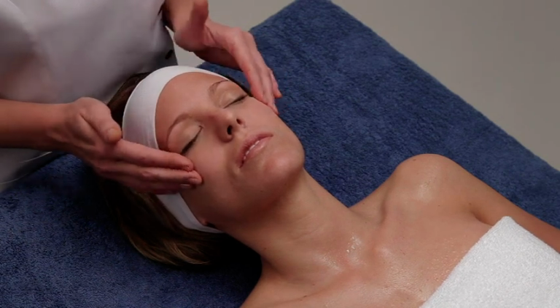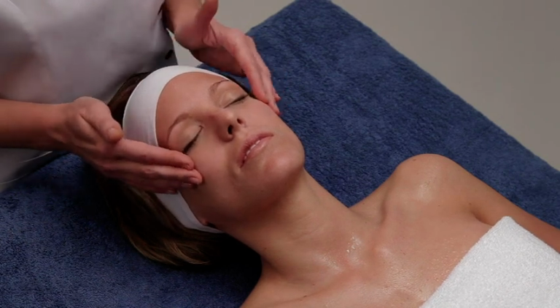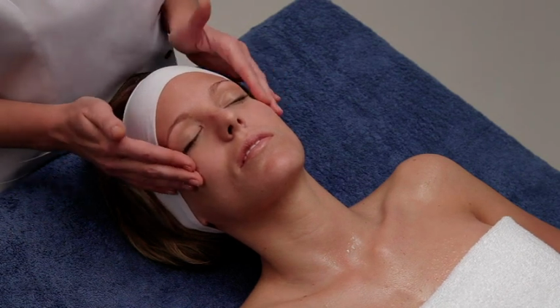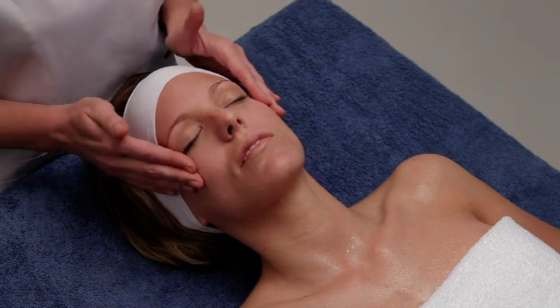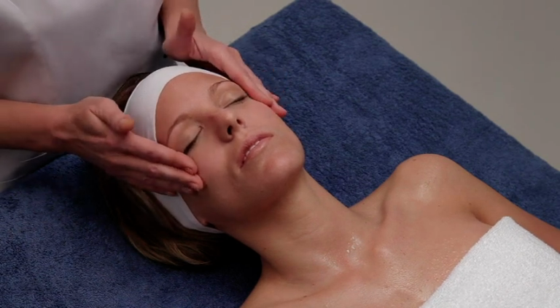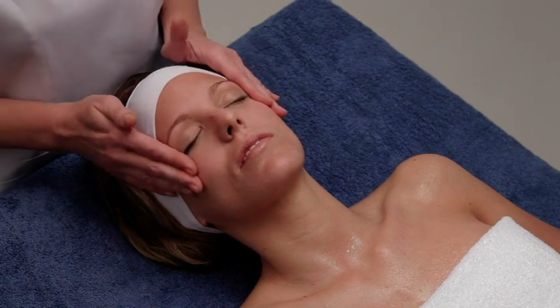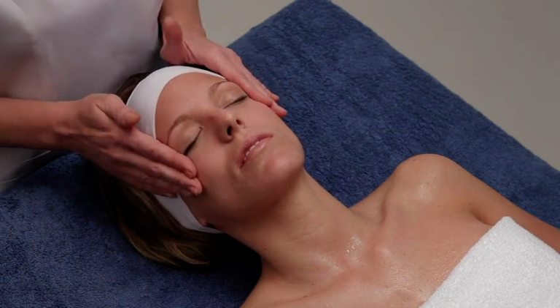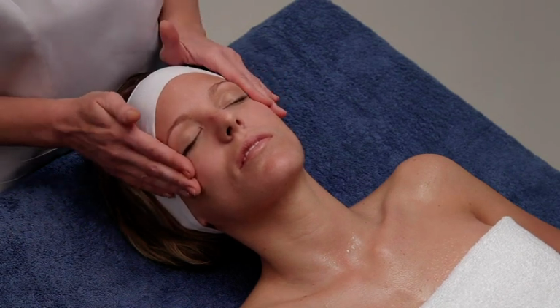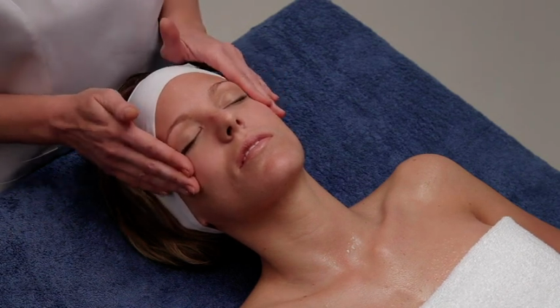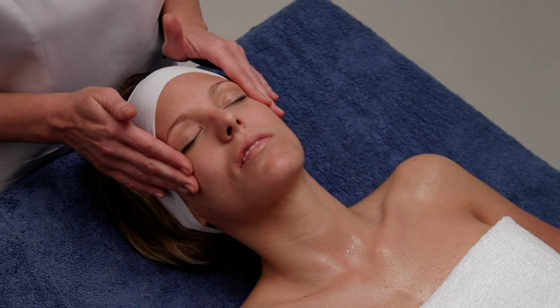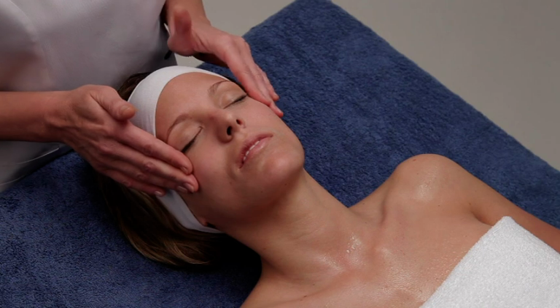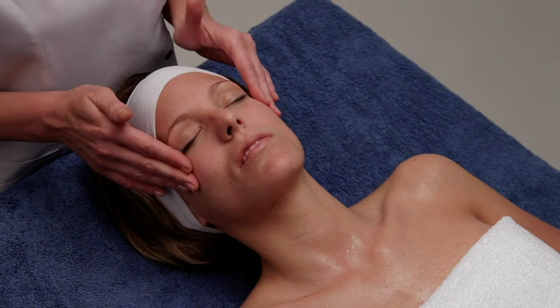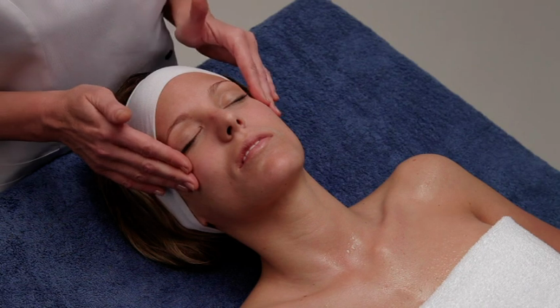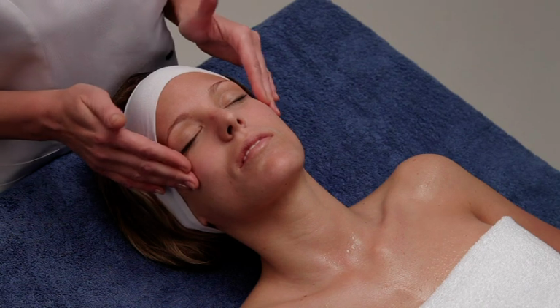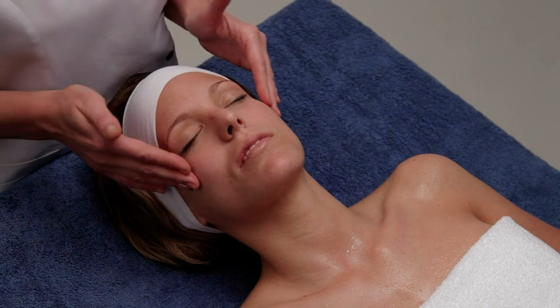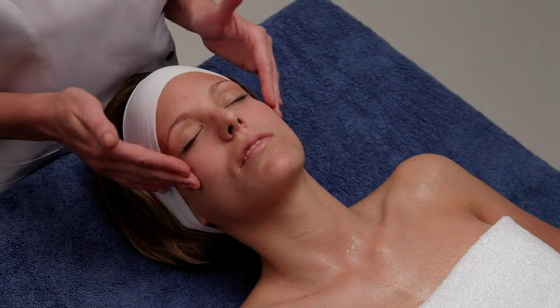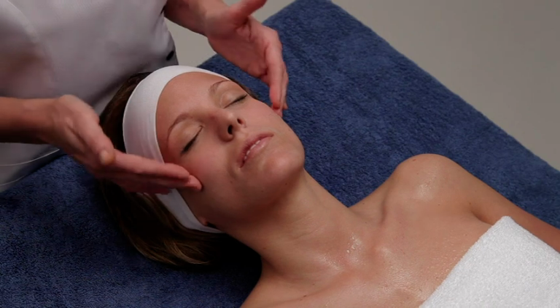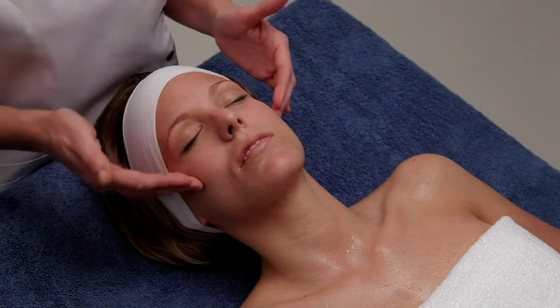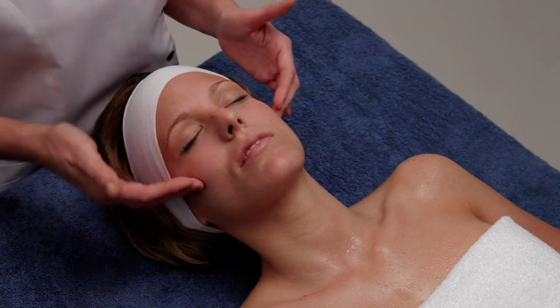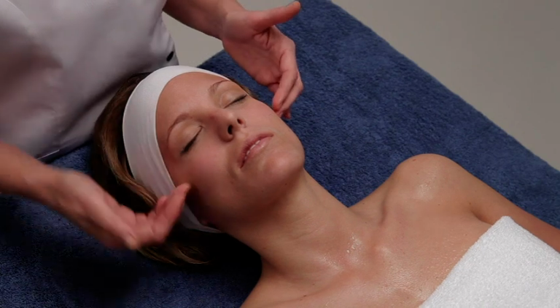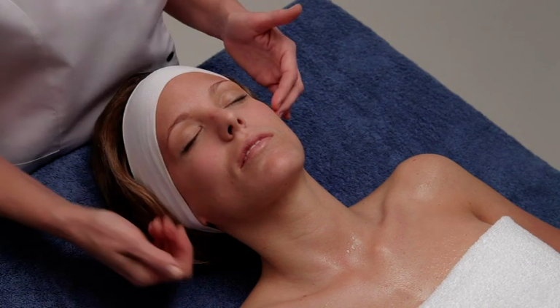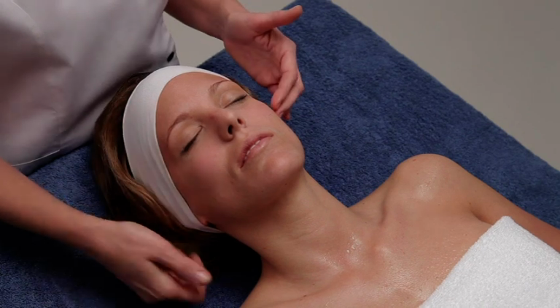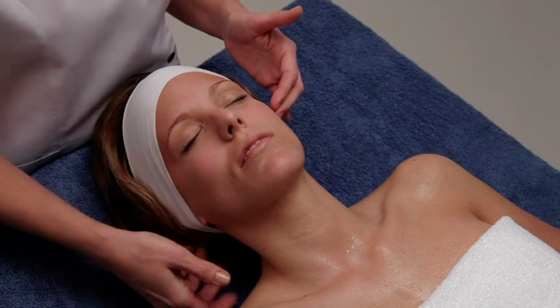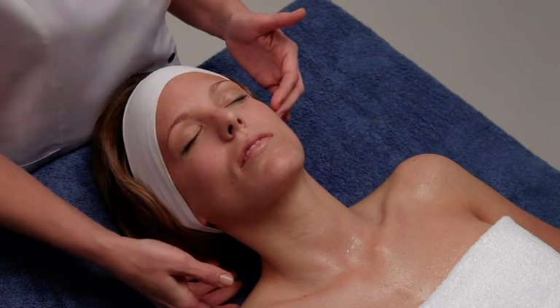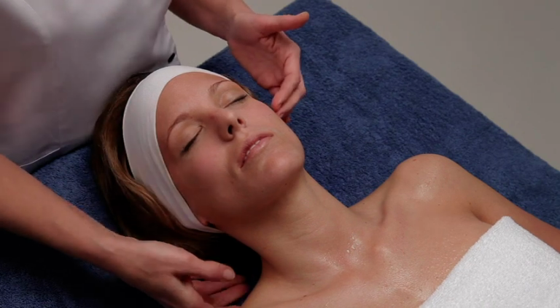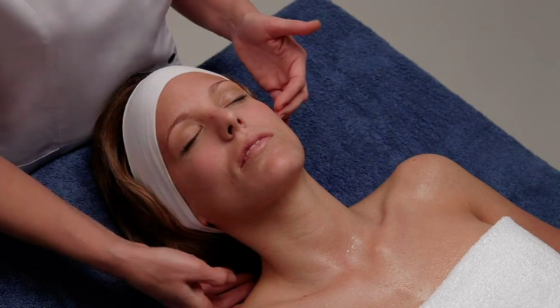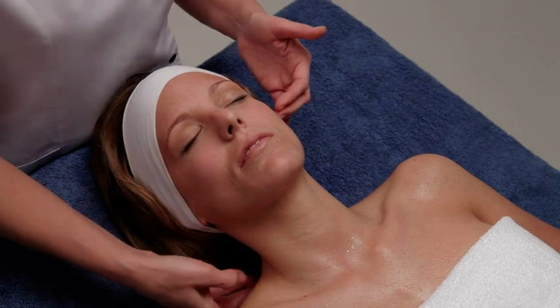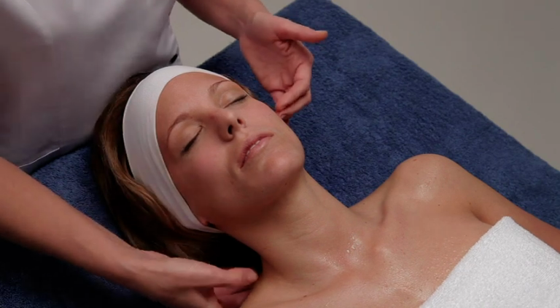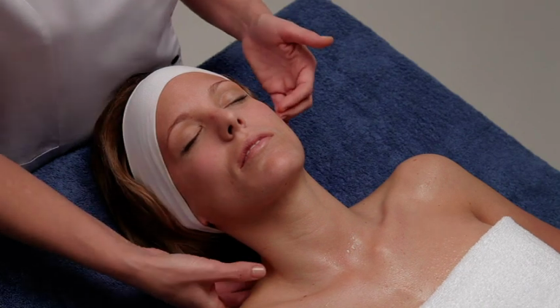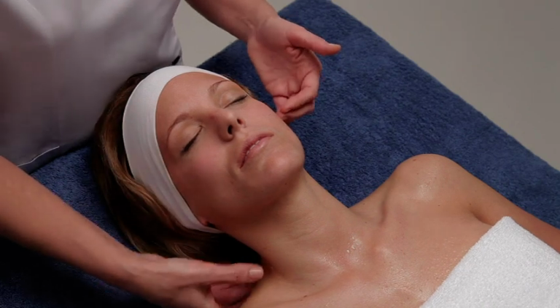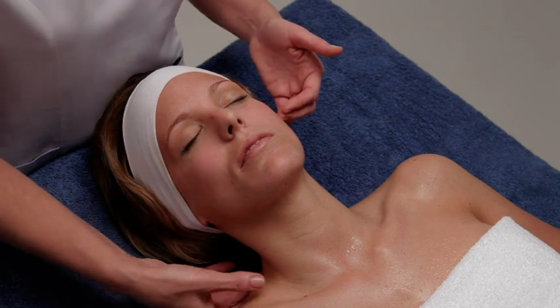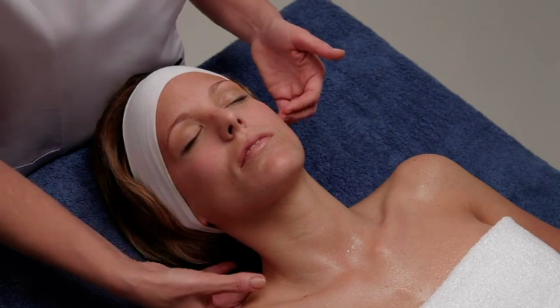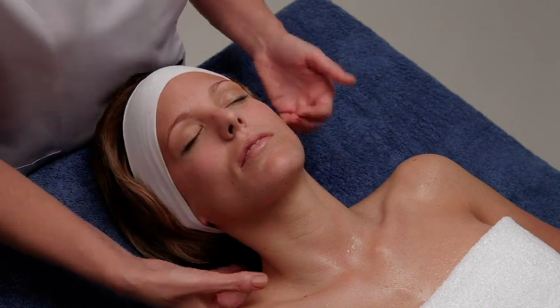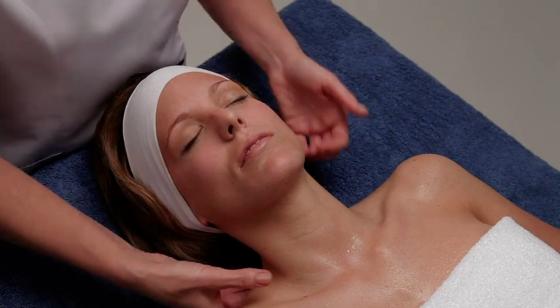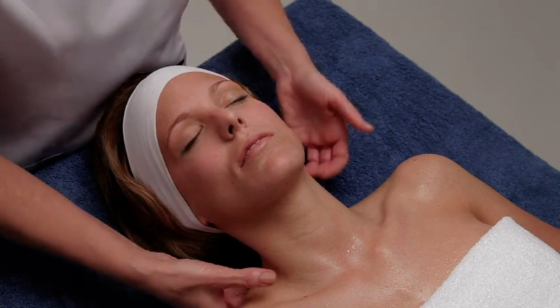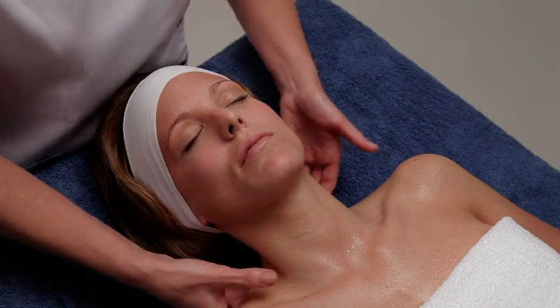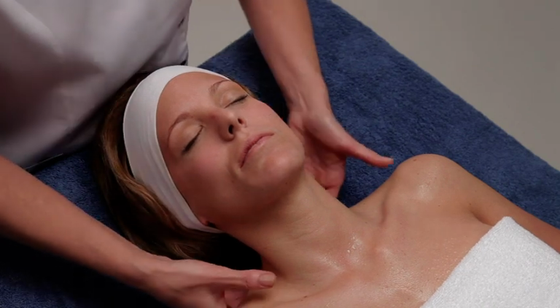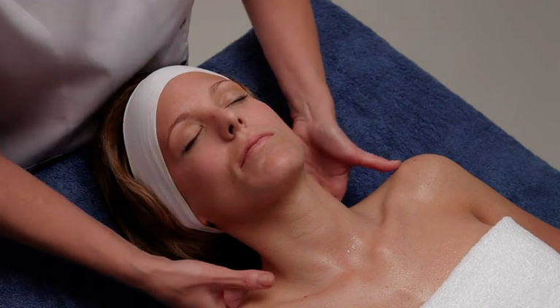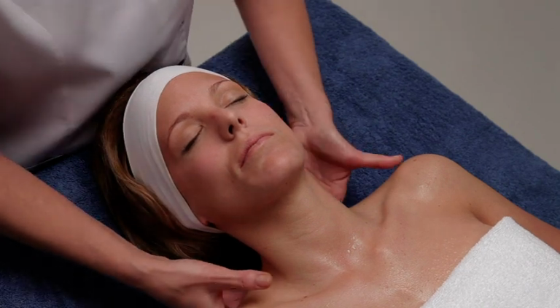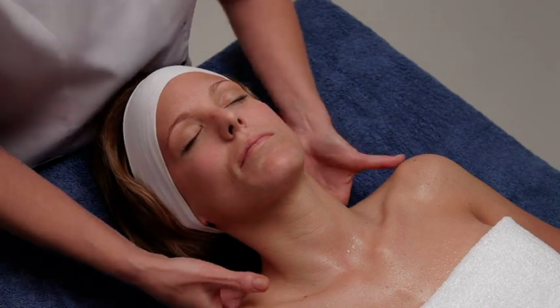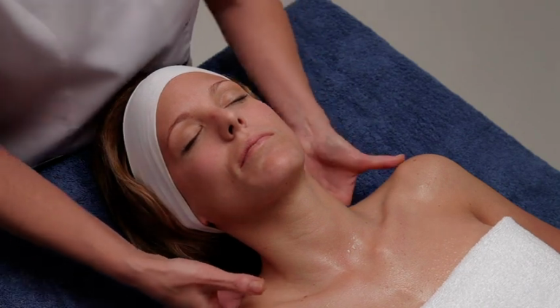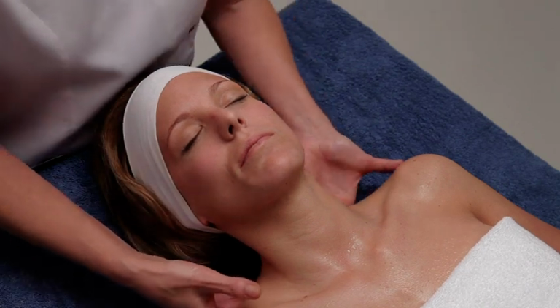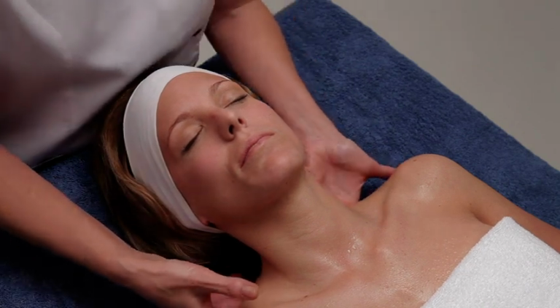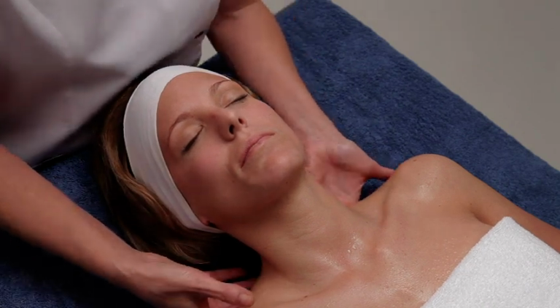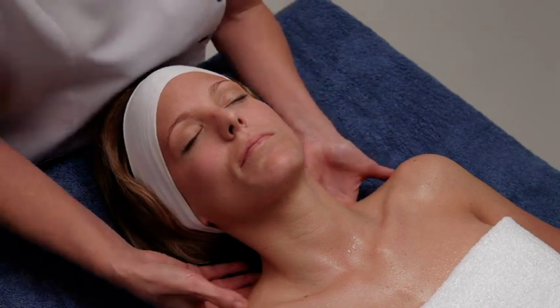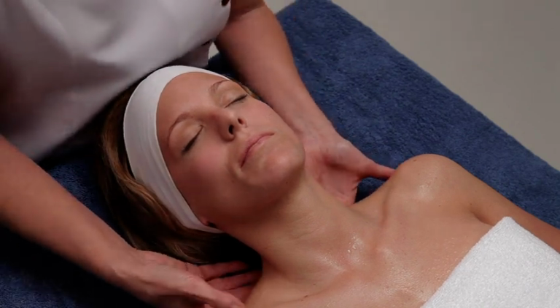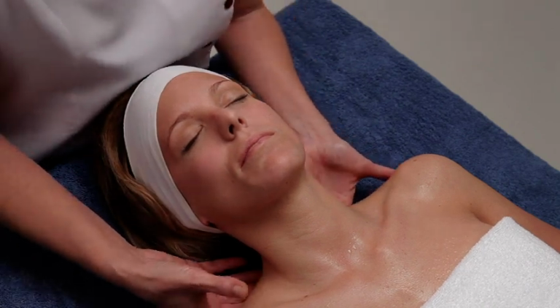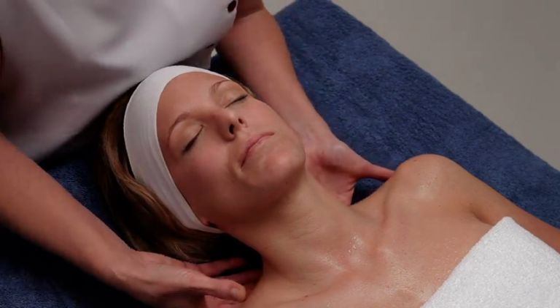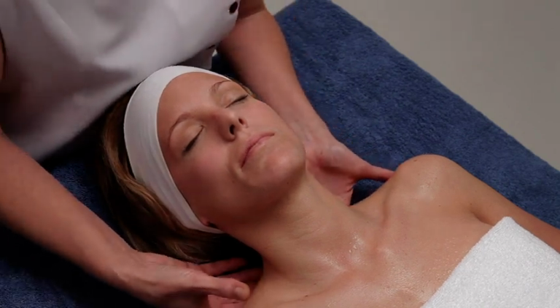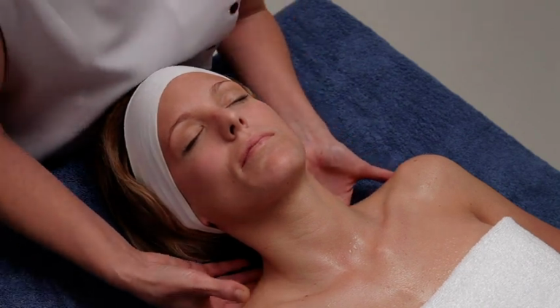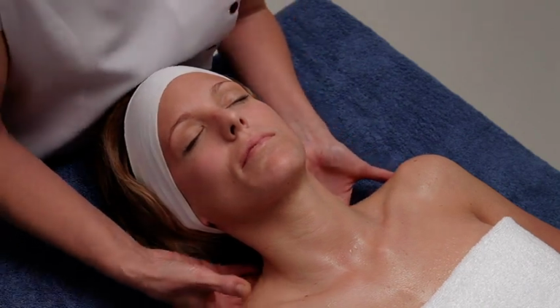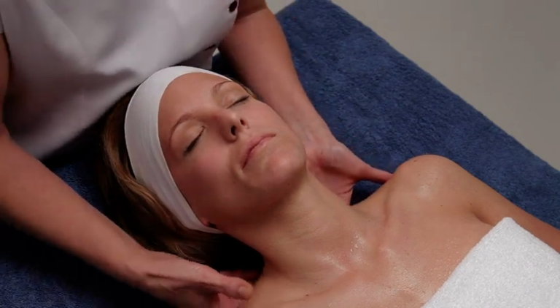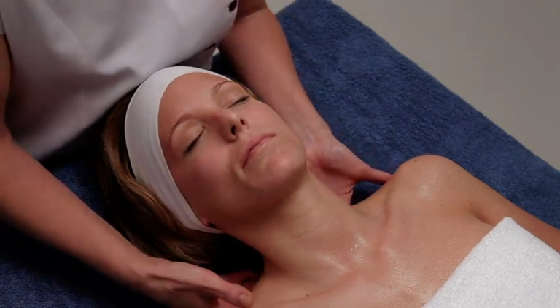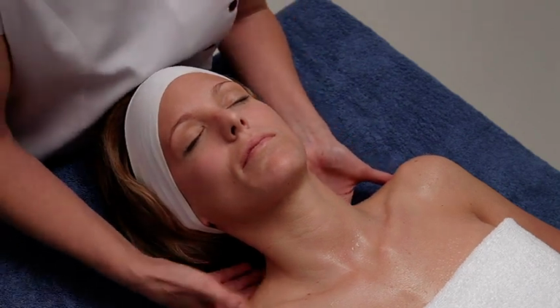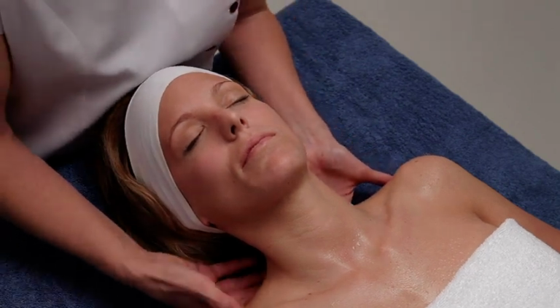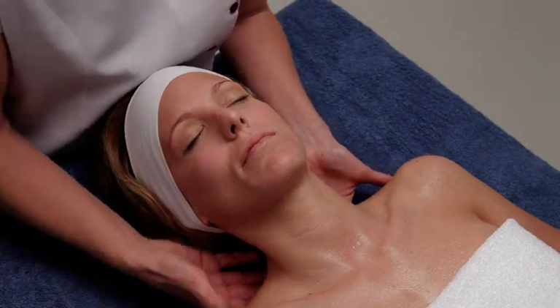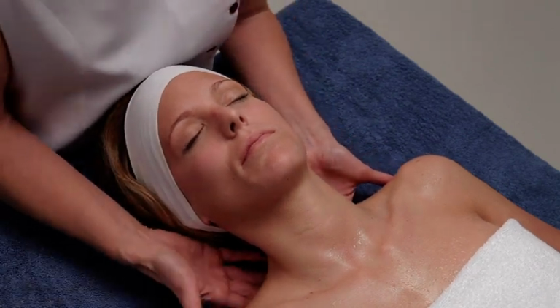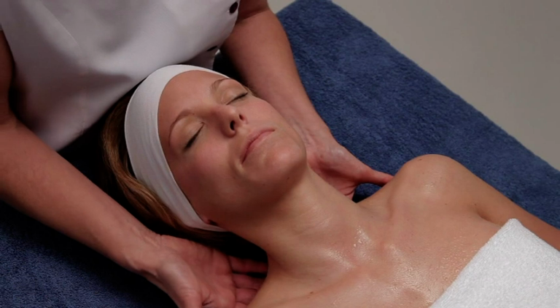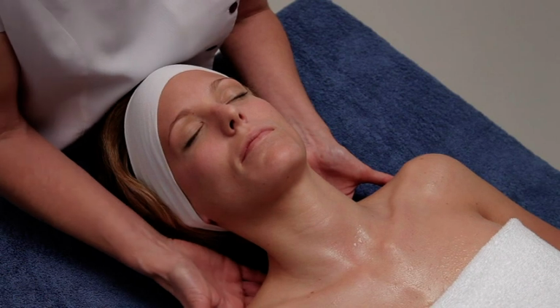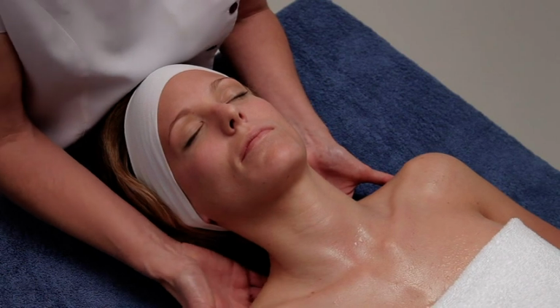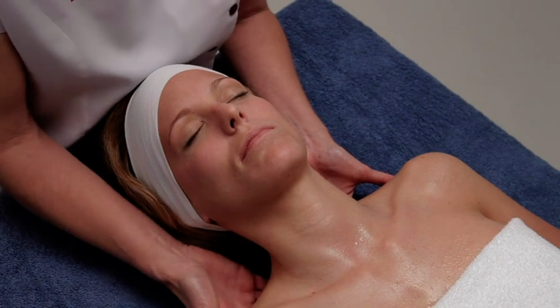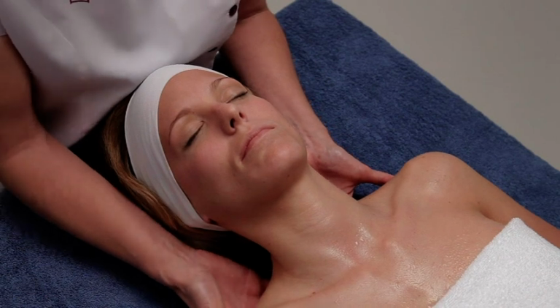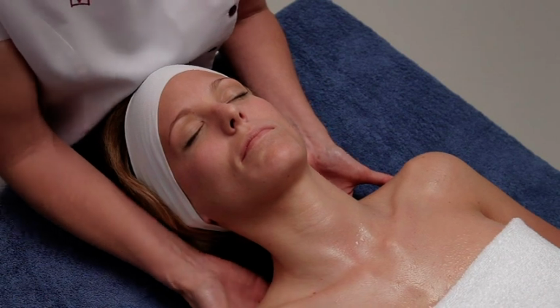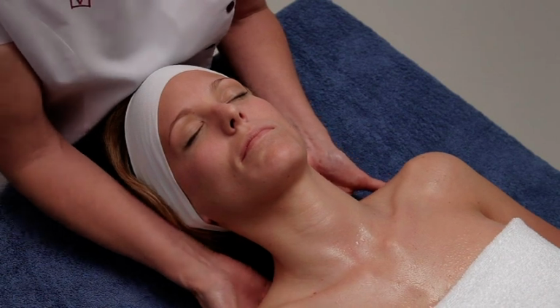Finally, place your hands on the trapezium area. Keep them in contact for a few seconds to transfer your energy.